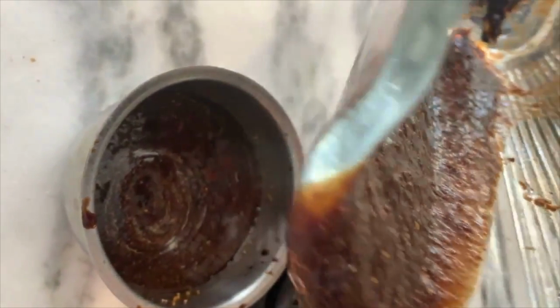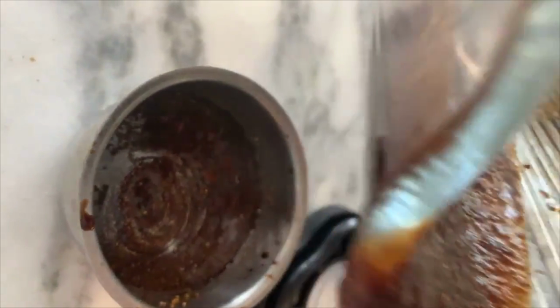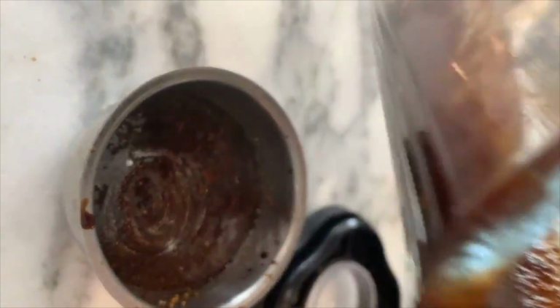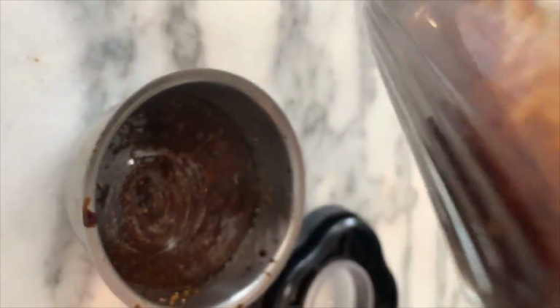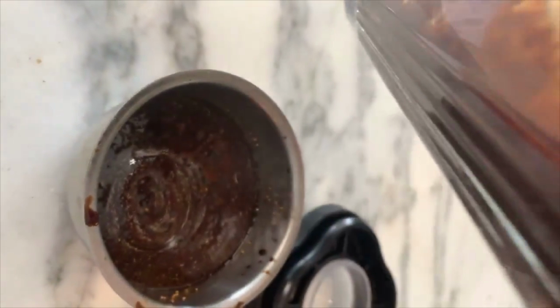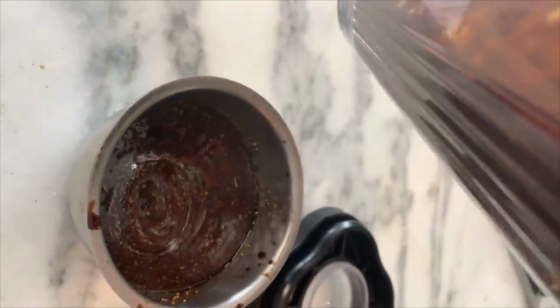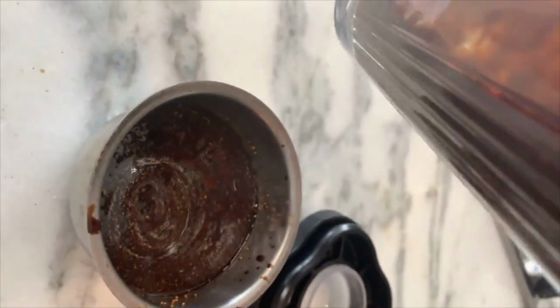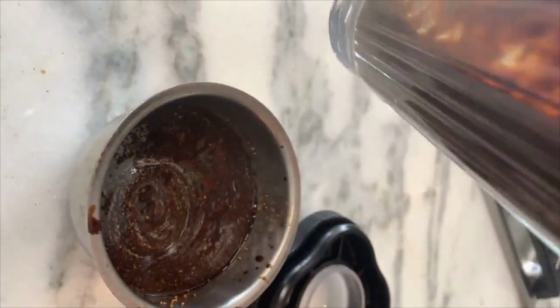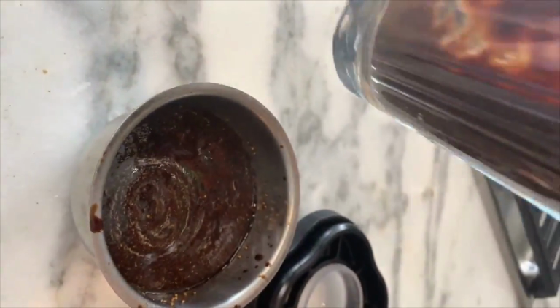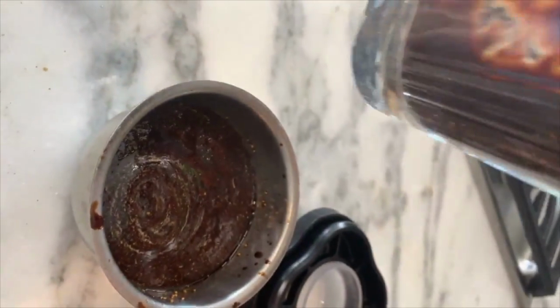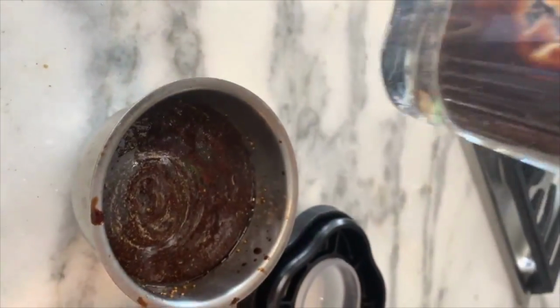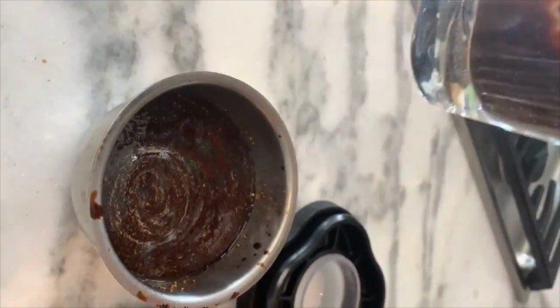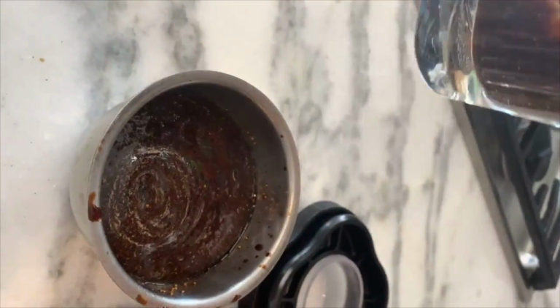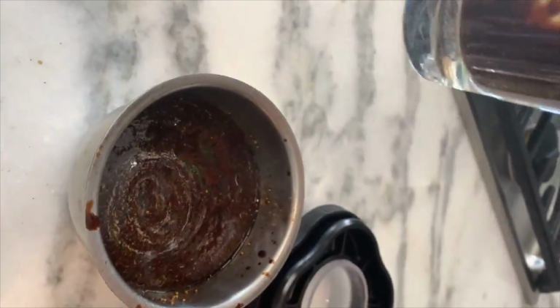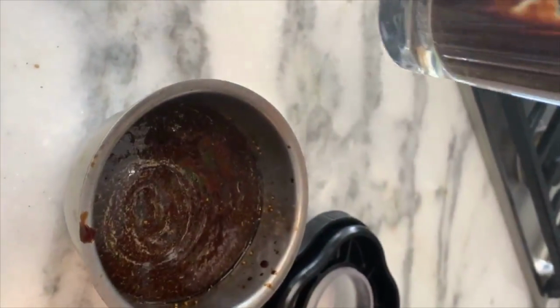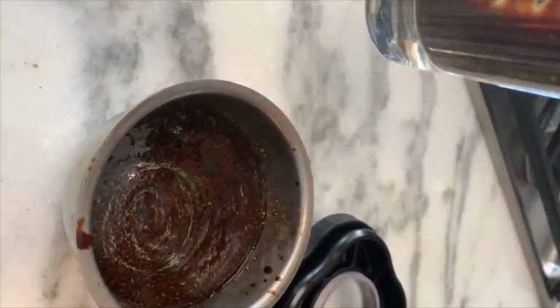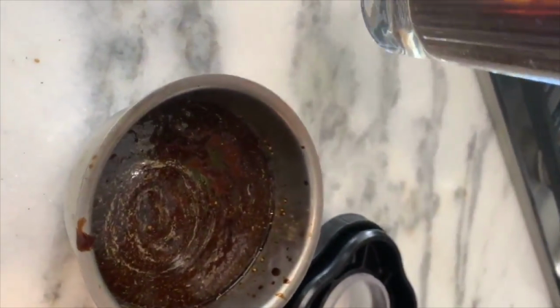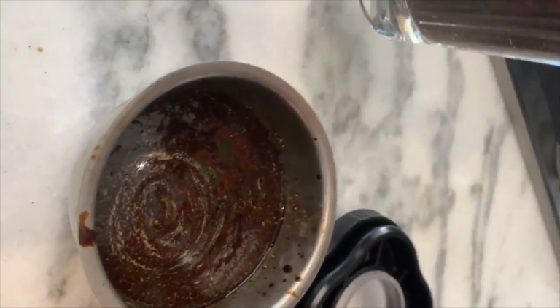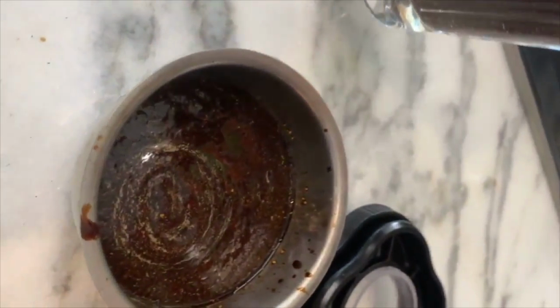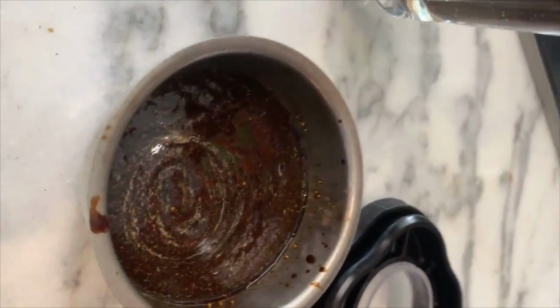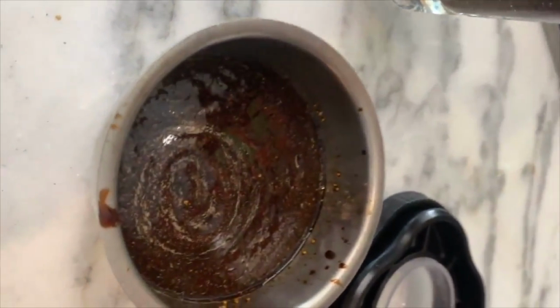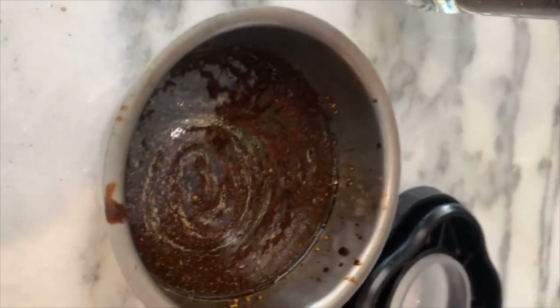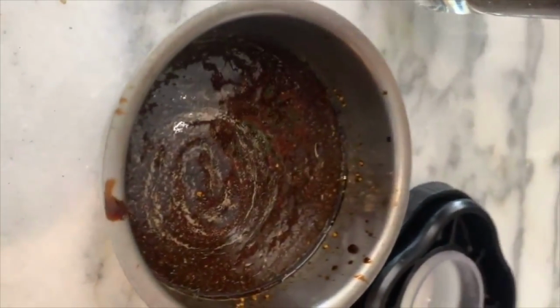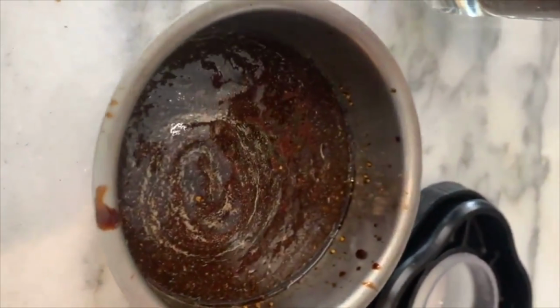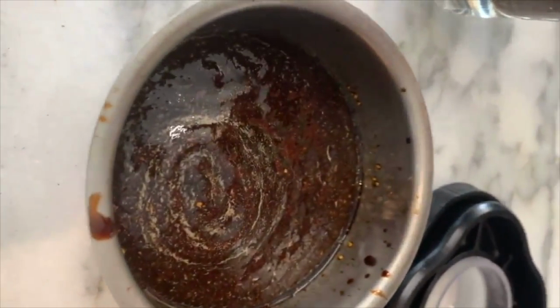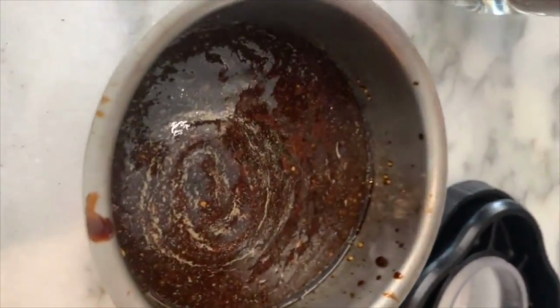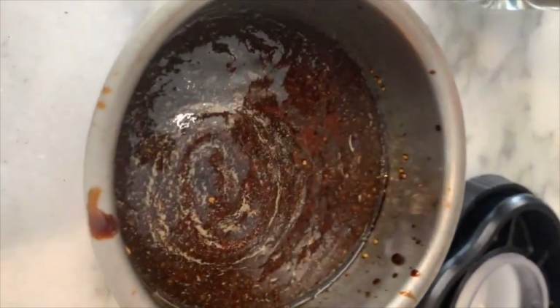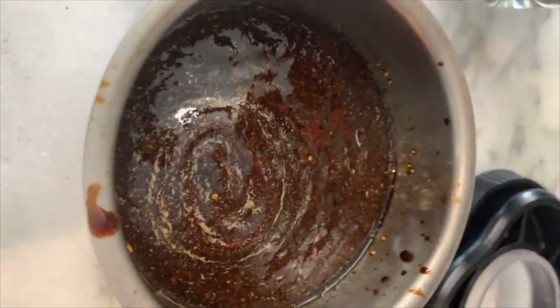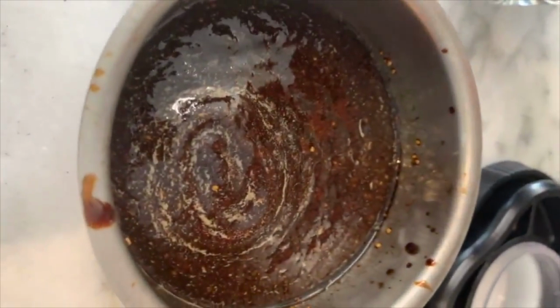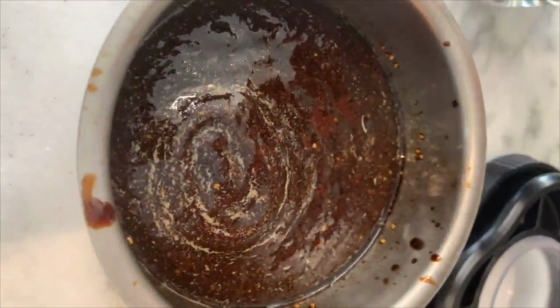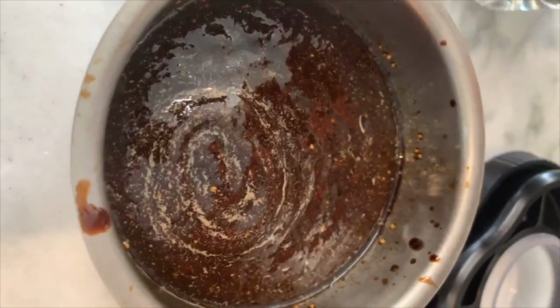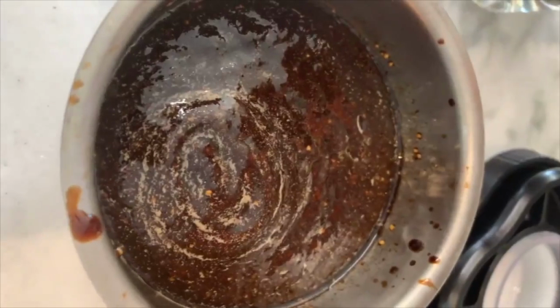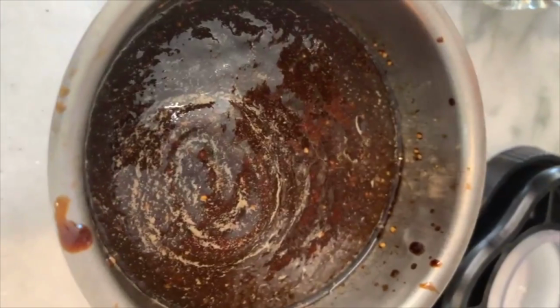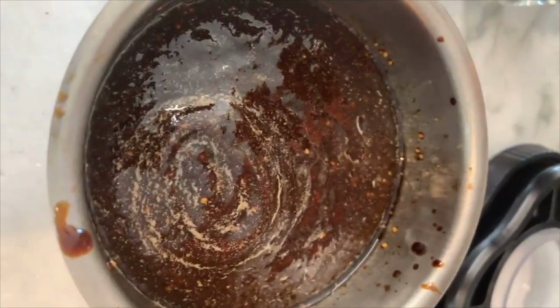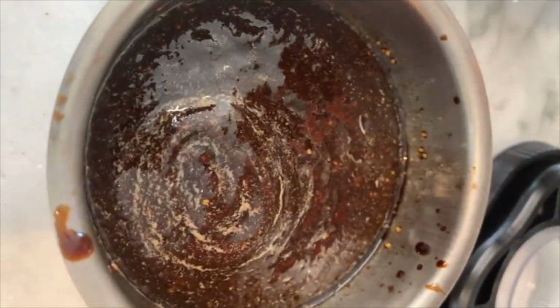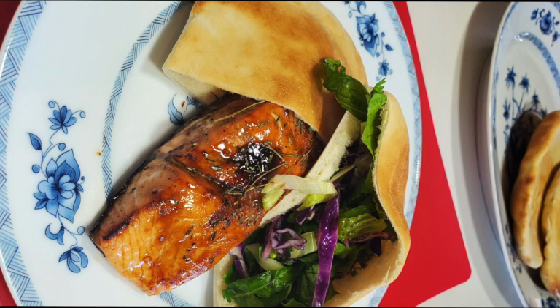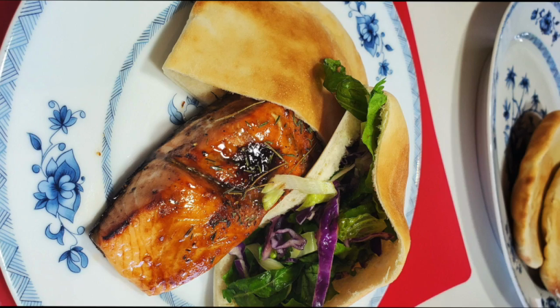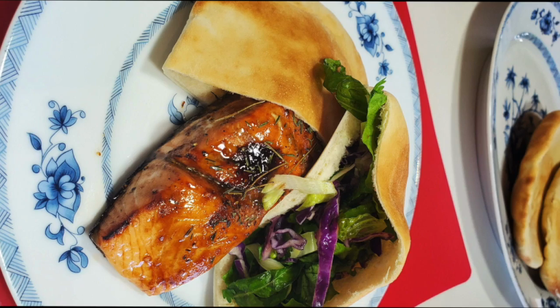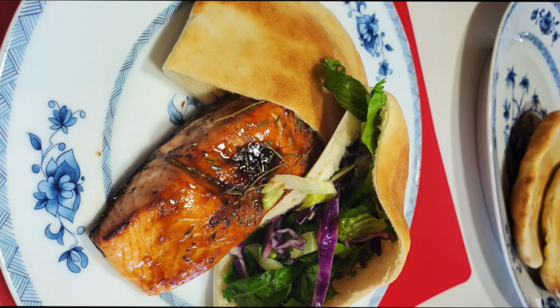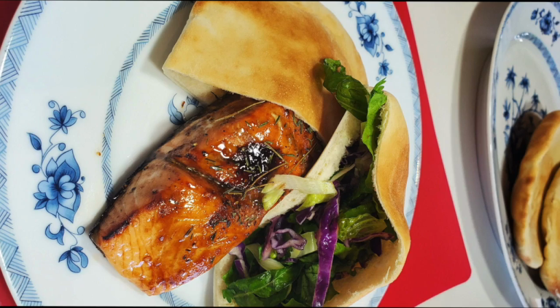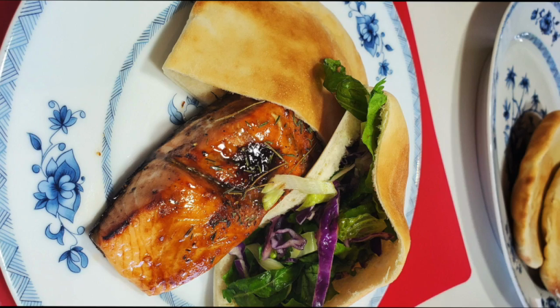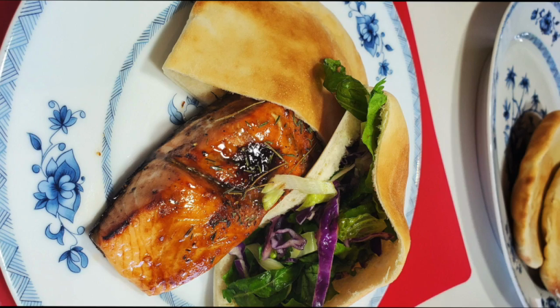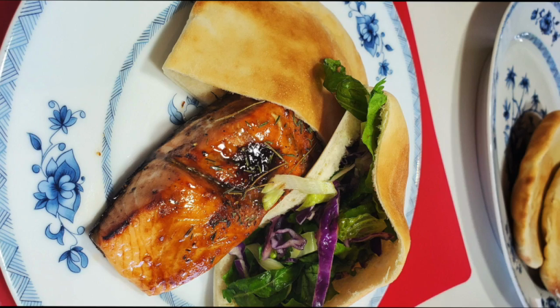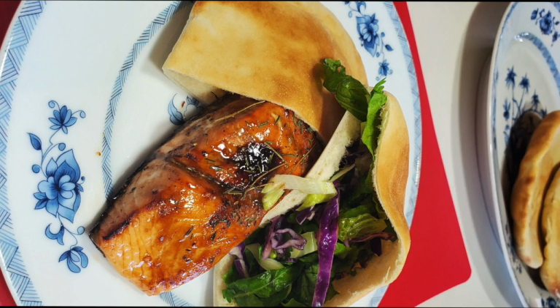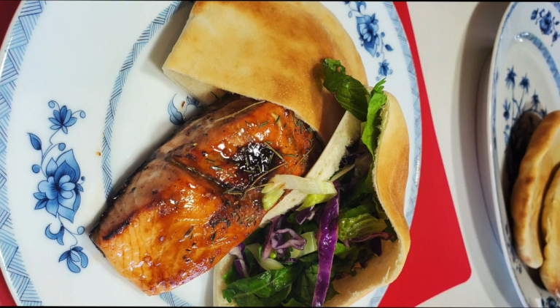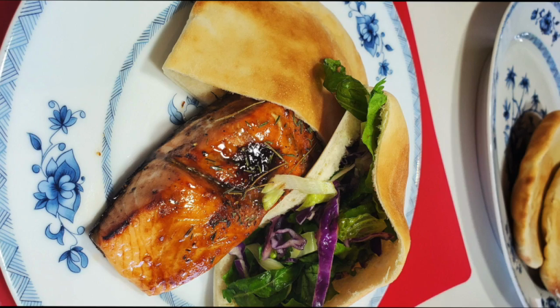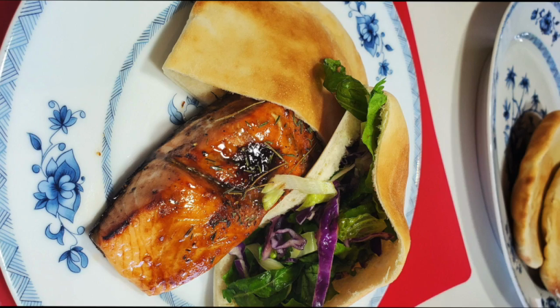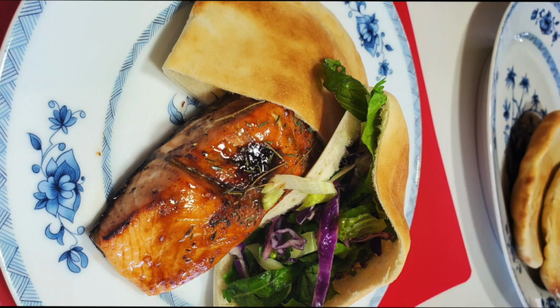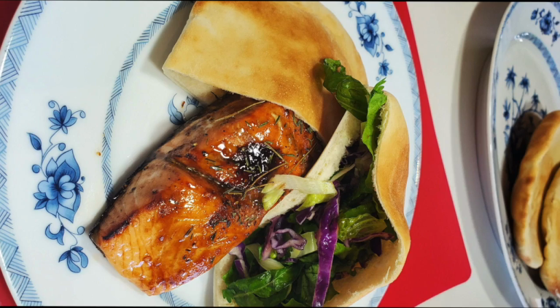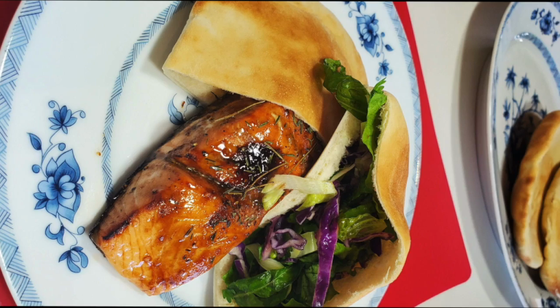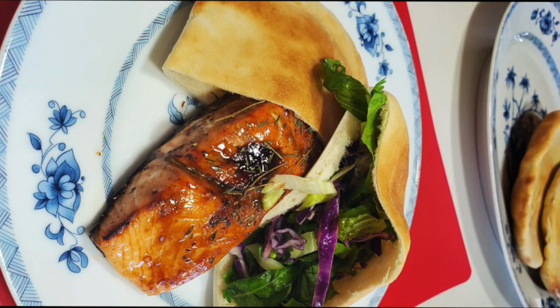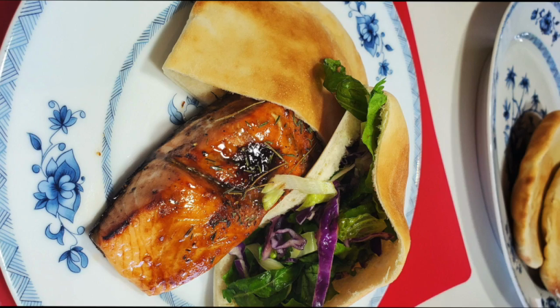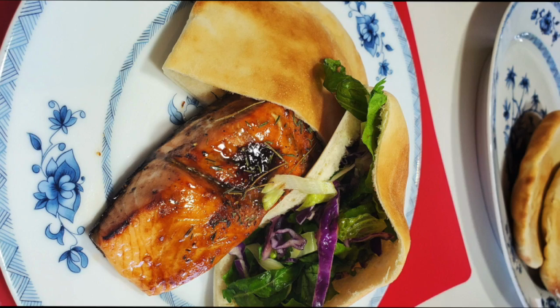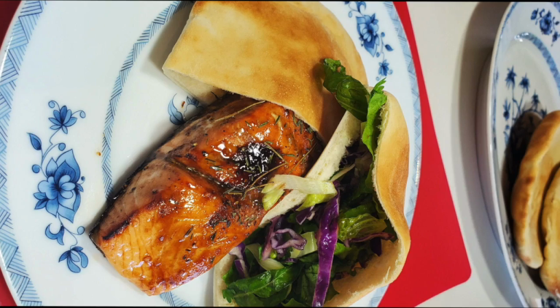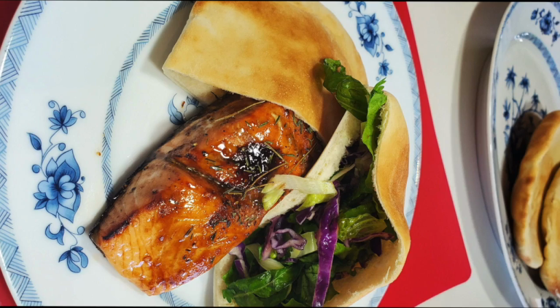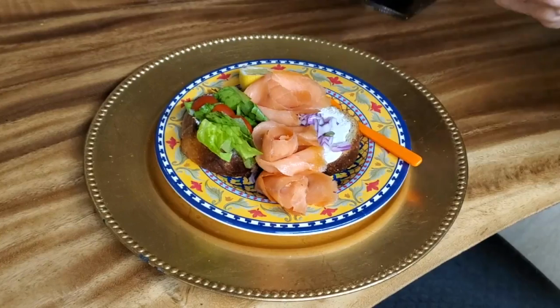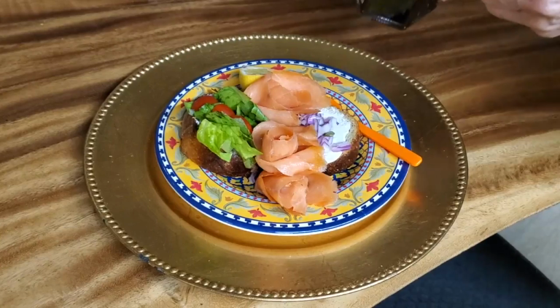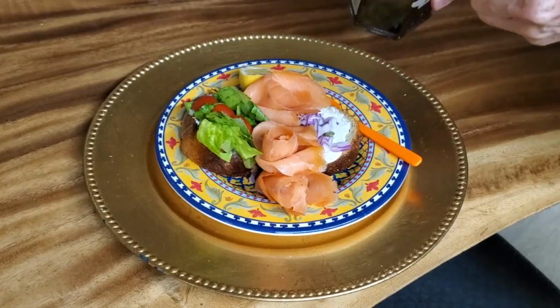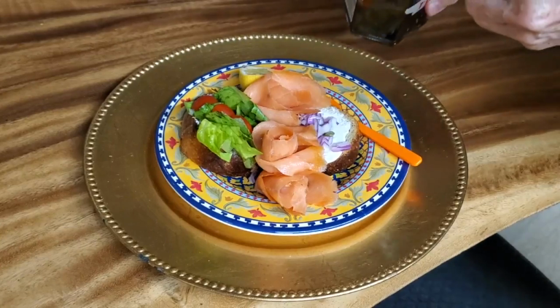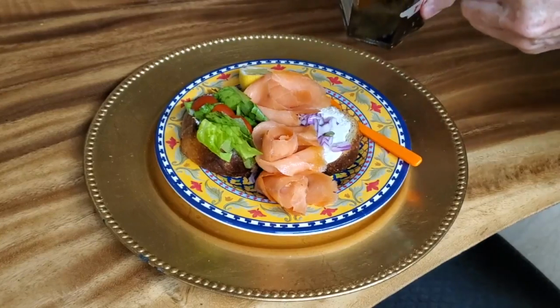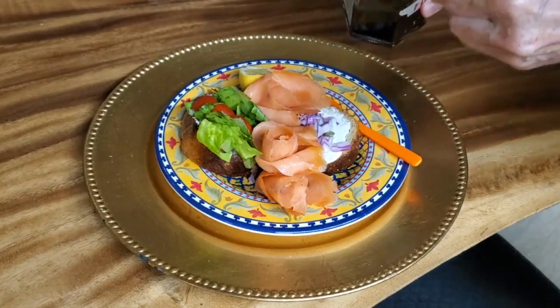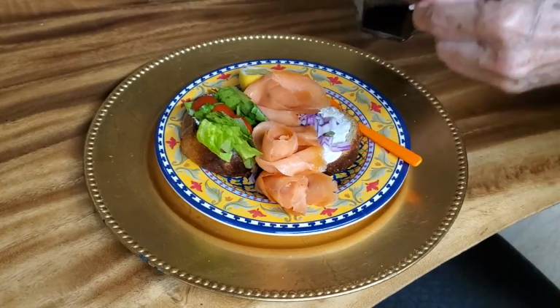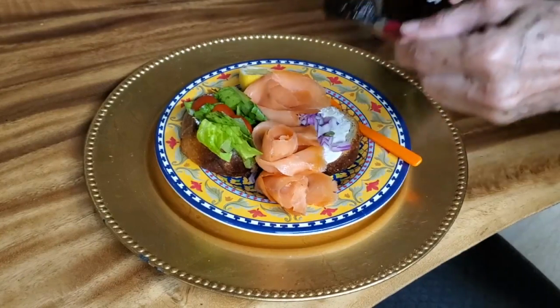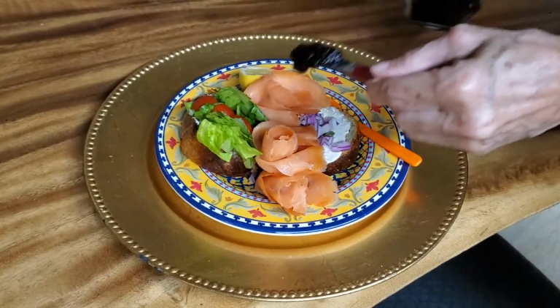With our fig balsamic, I make some salmon sandwiches. I also add it to delicious chicken.